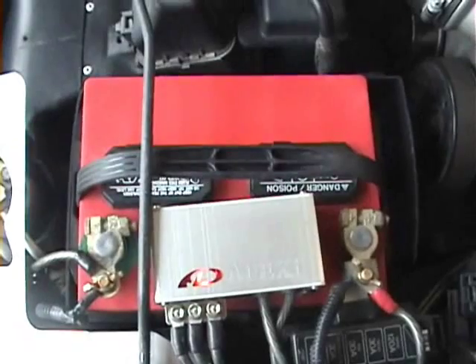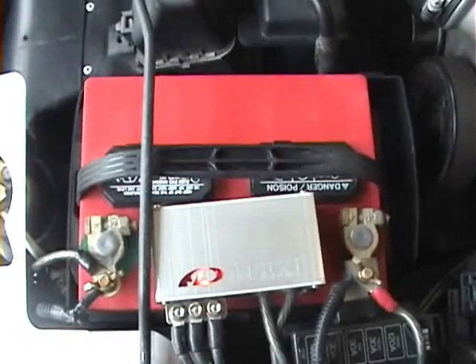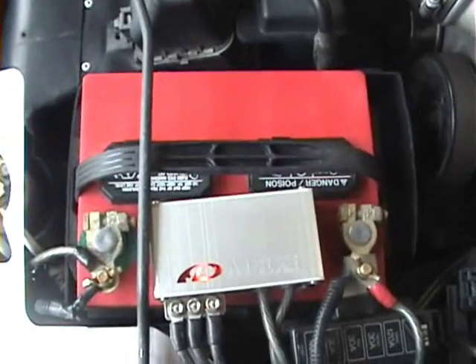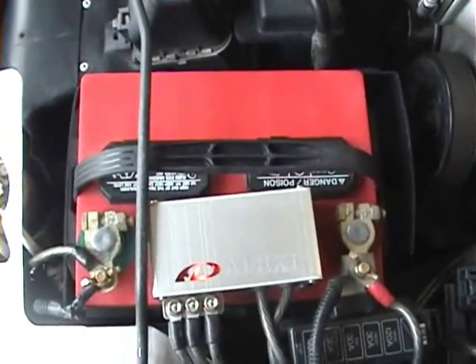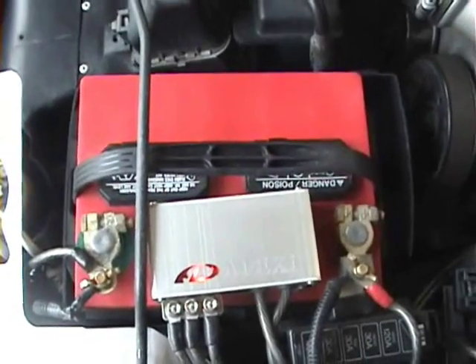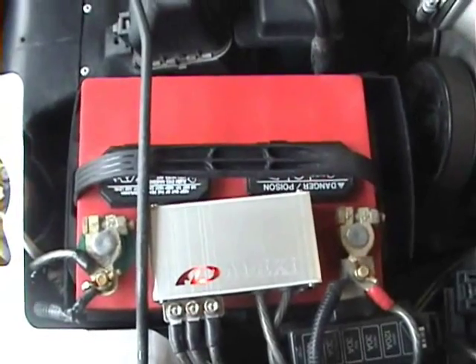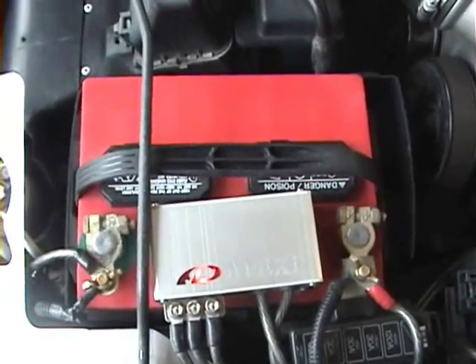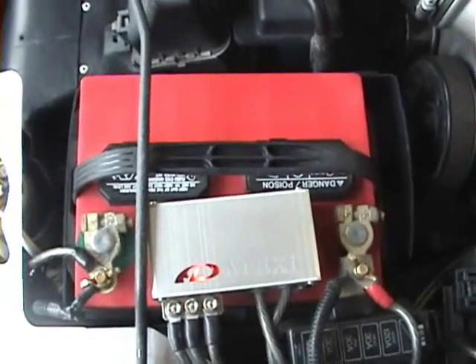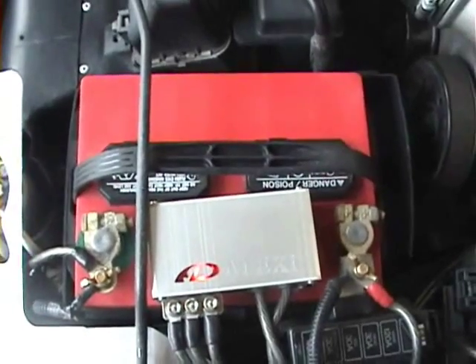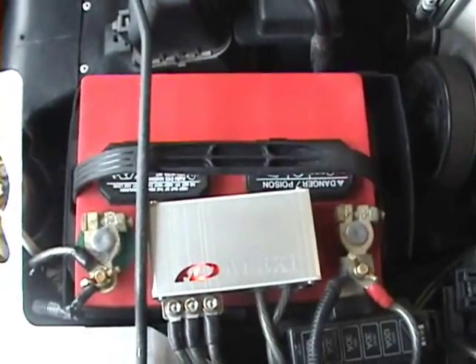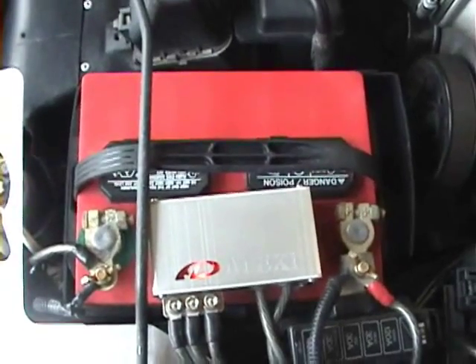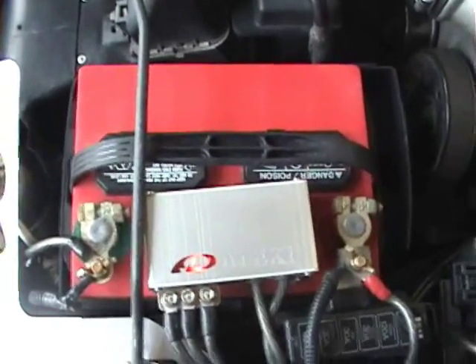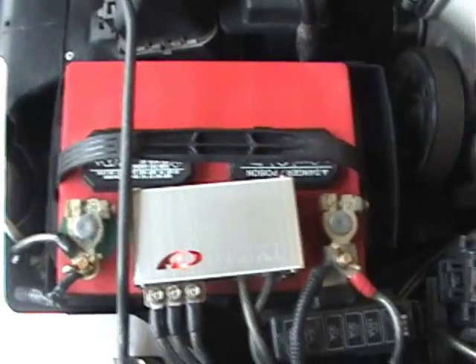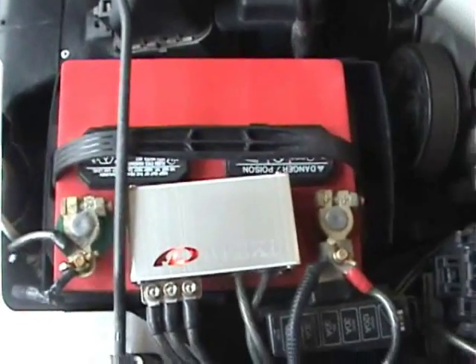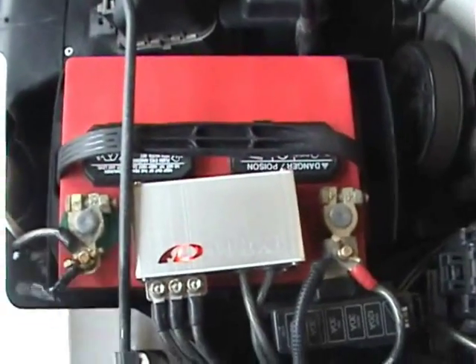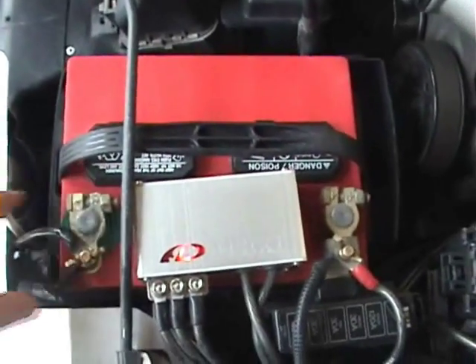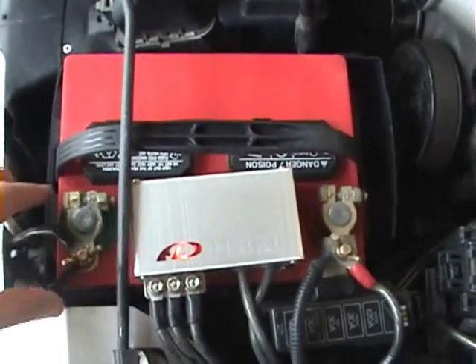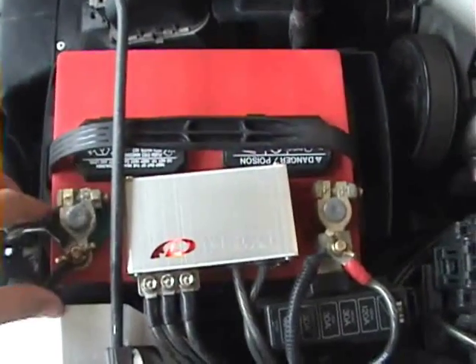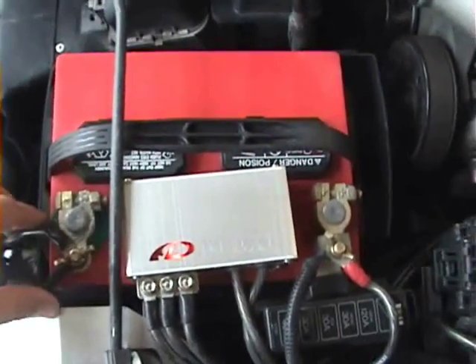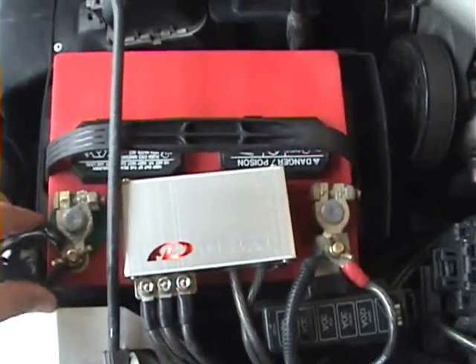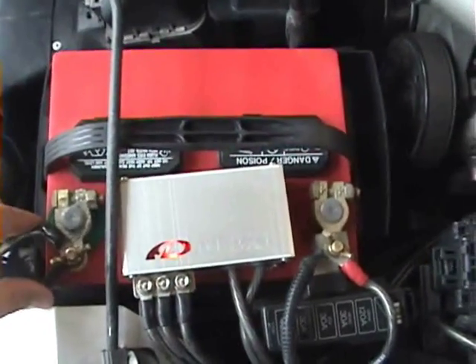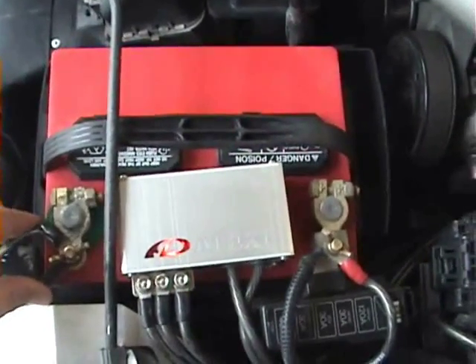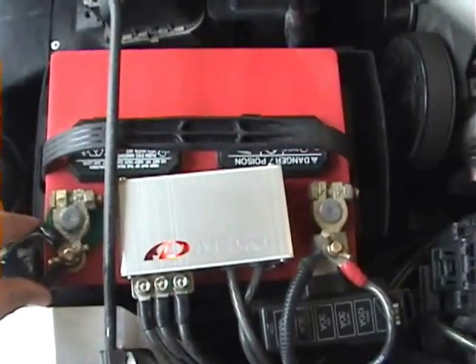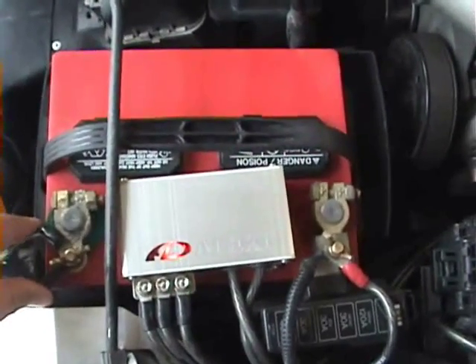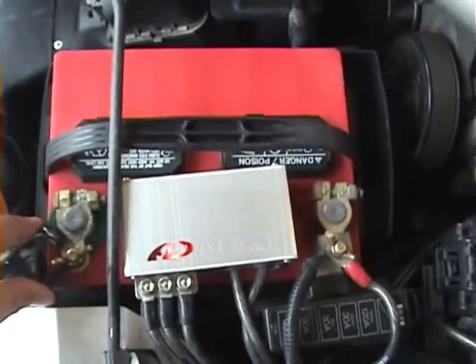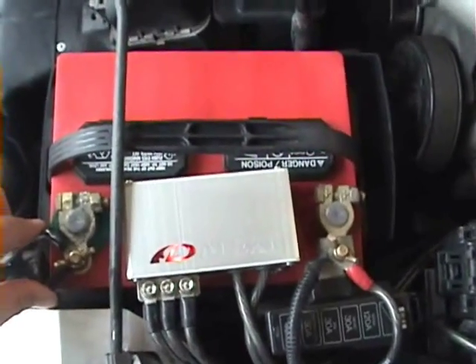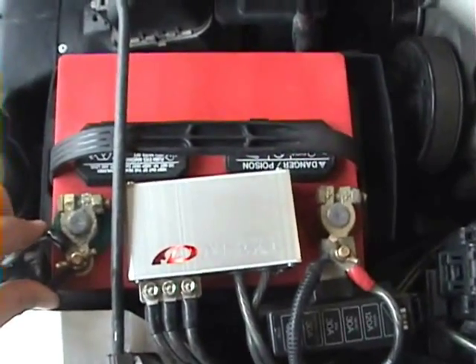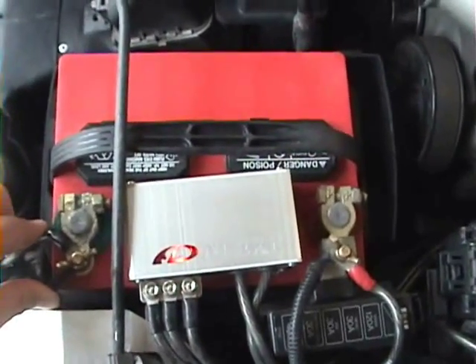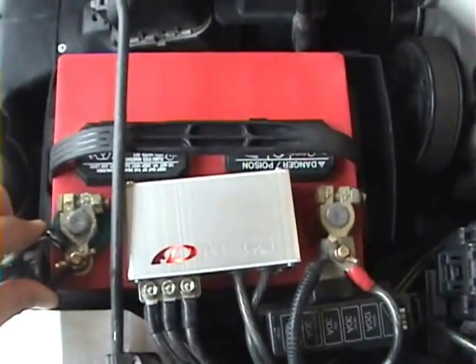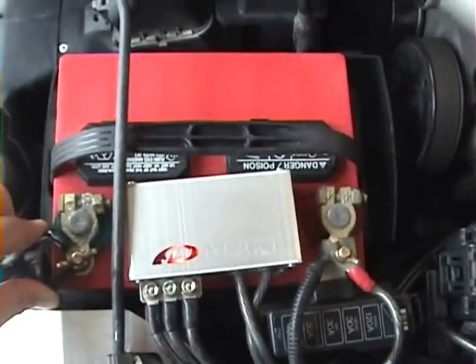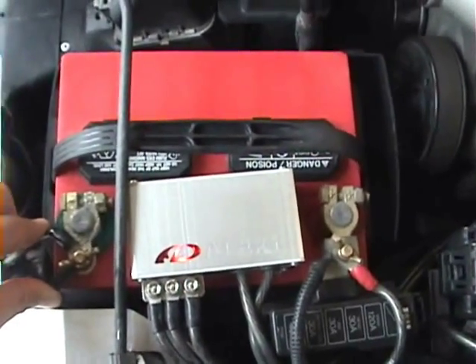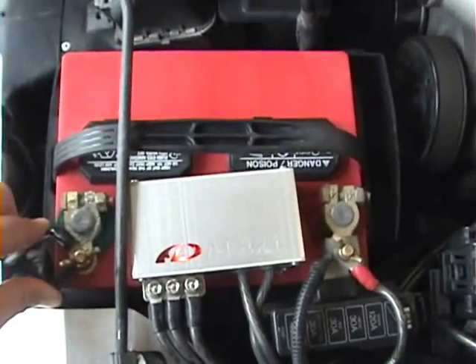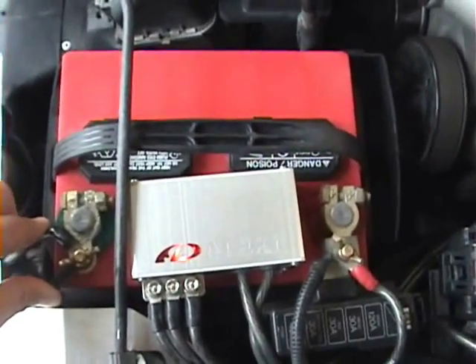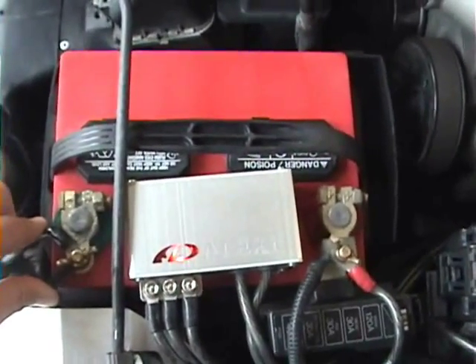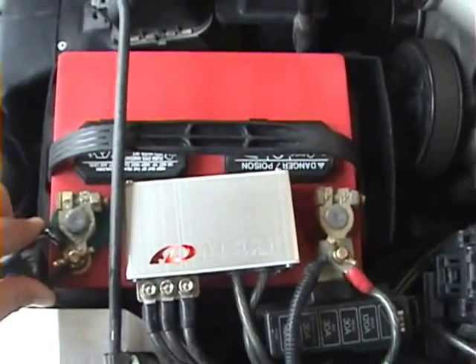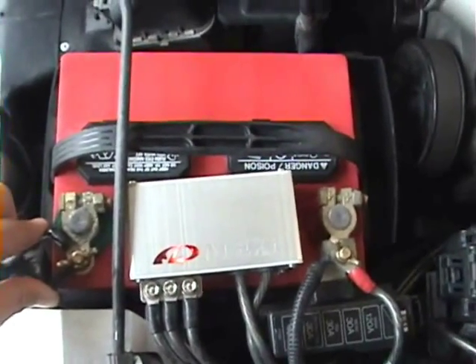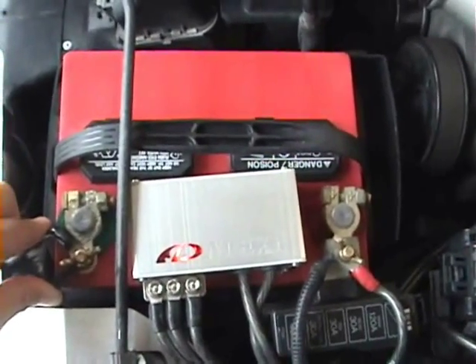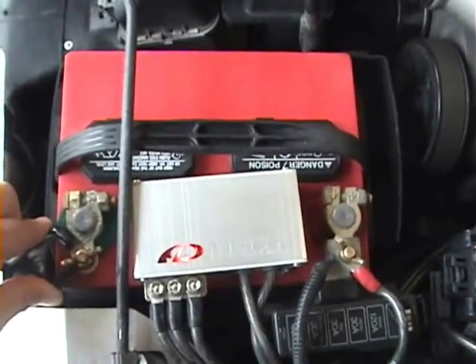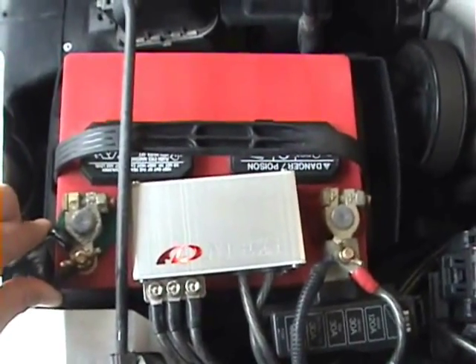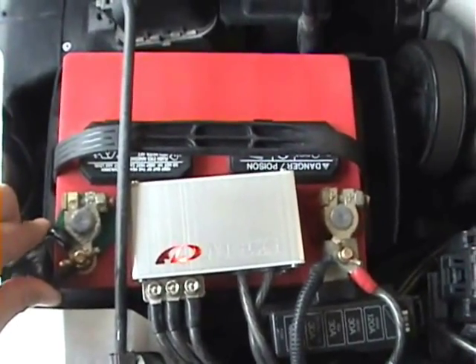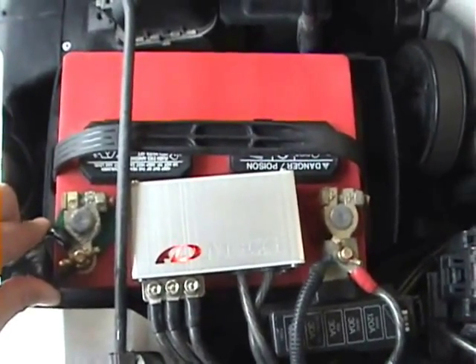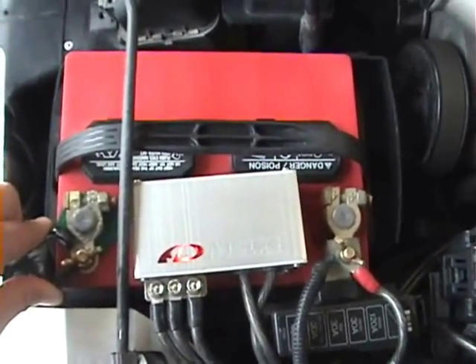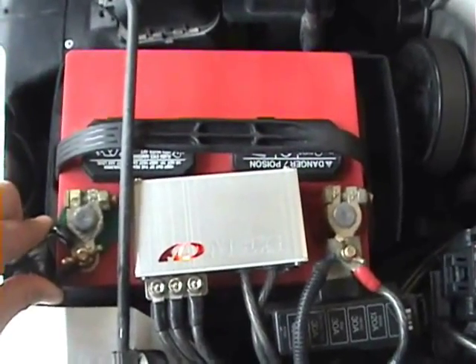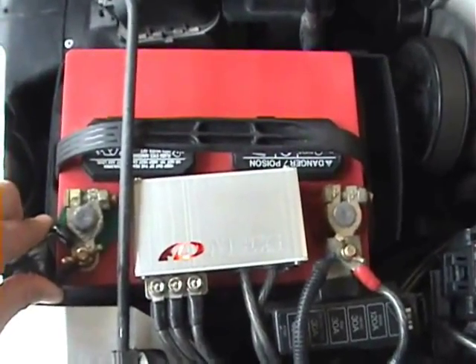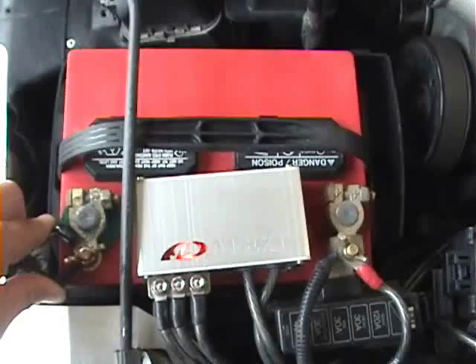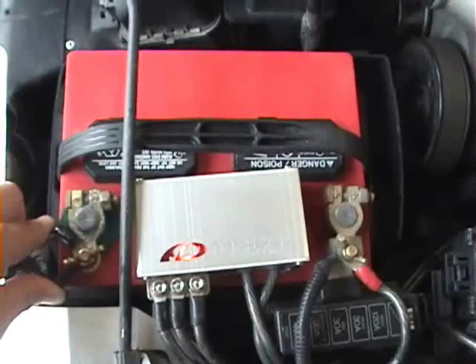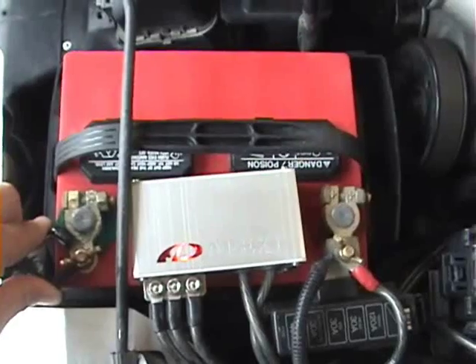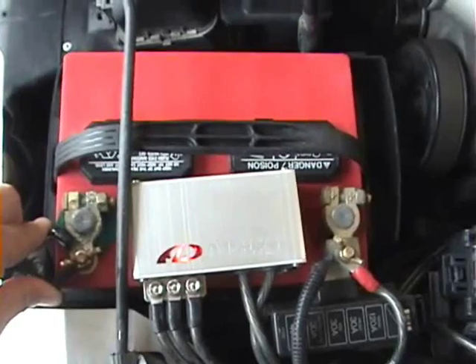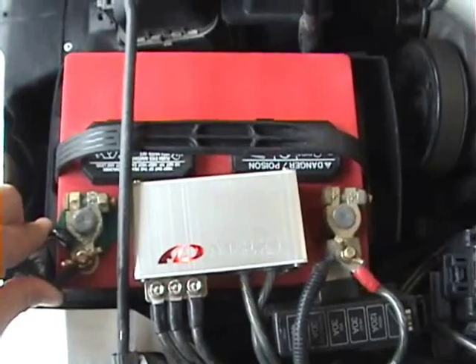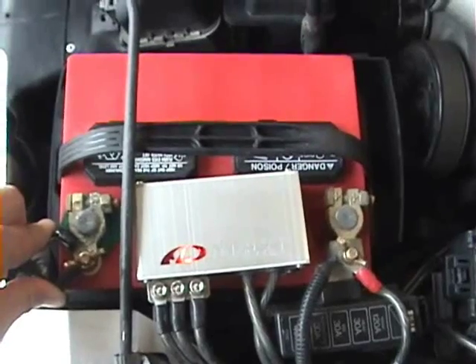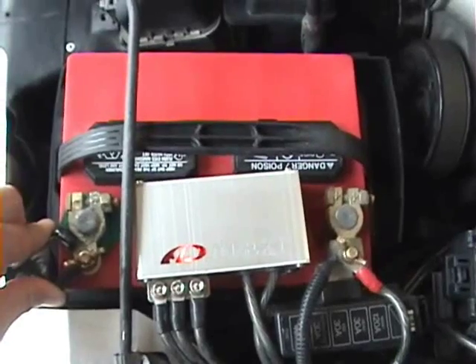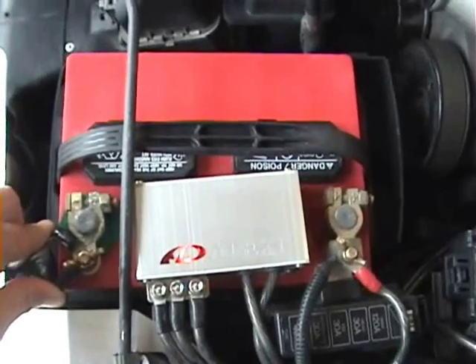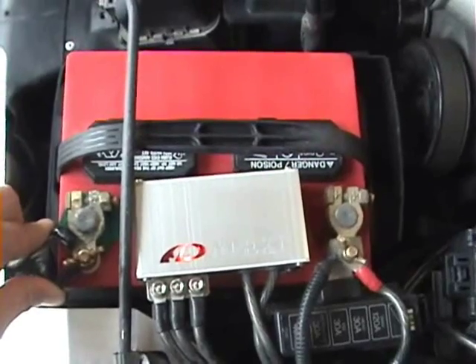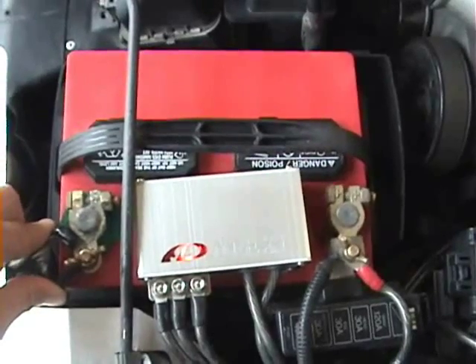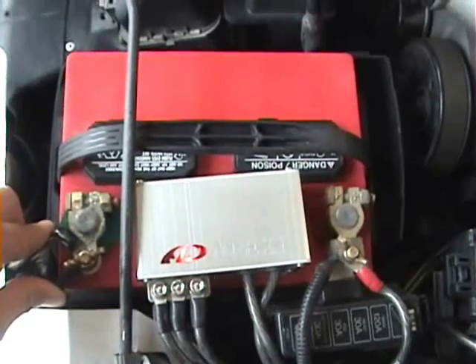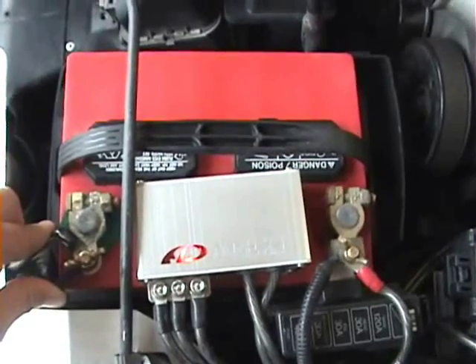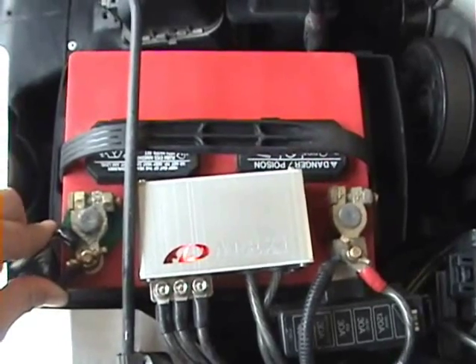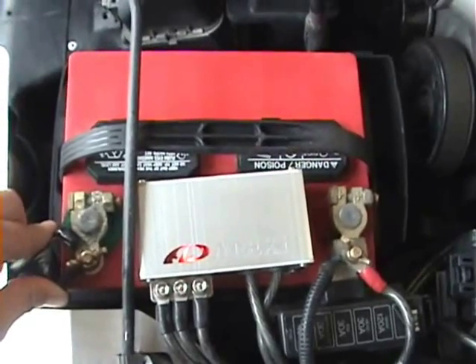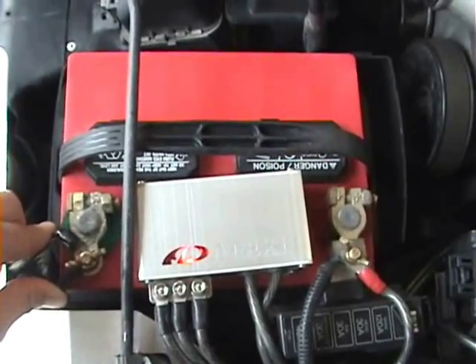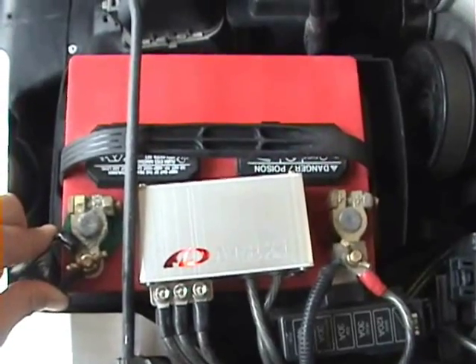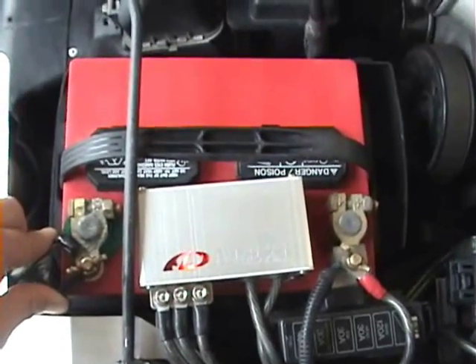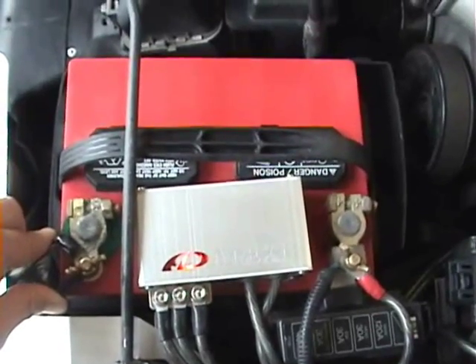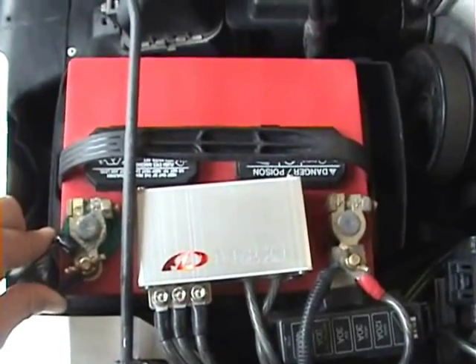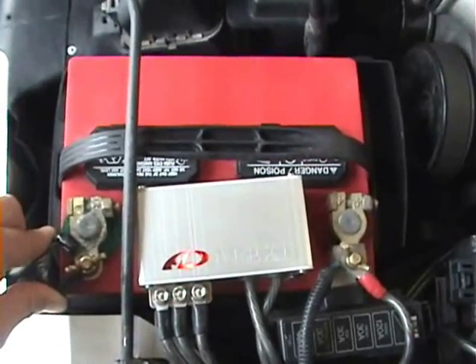First things first, you're going to want to disconnect the negative terminal of your battery prior to starting any installation of any components in your engine bay.